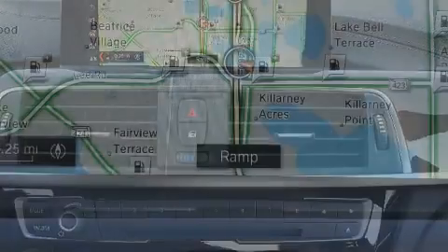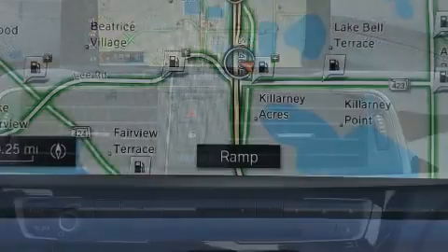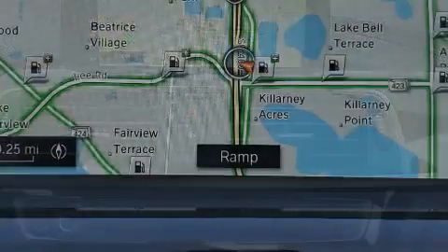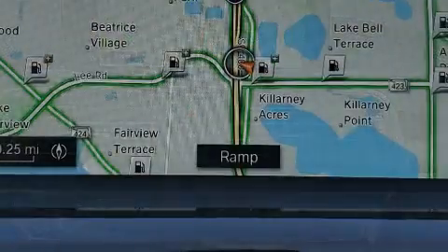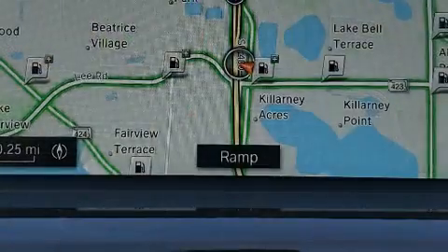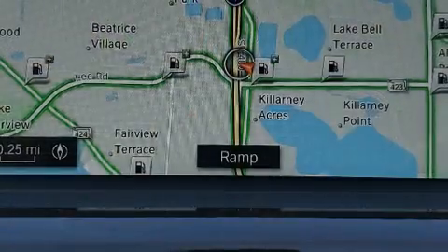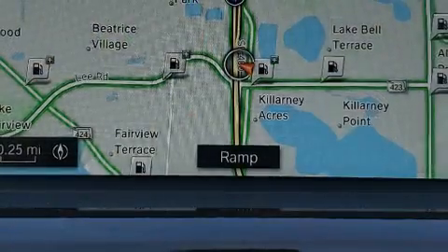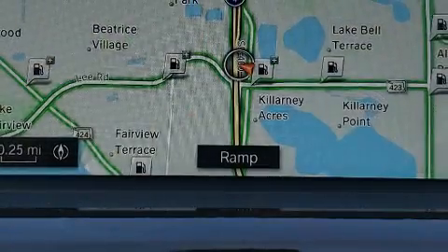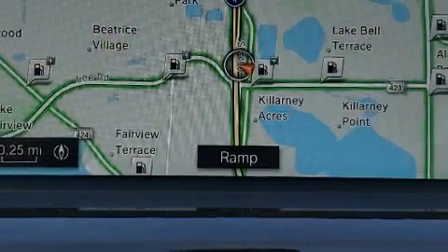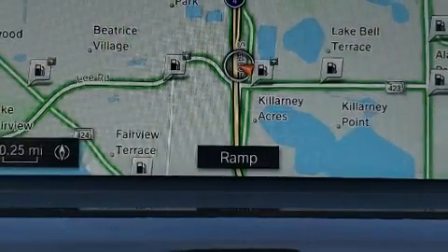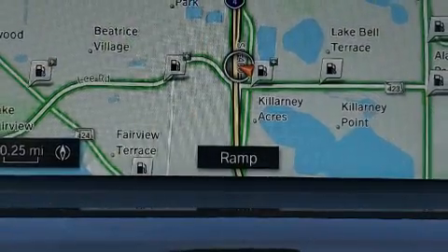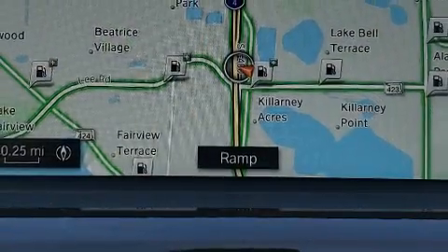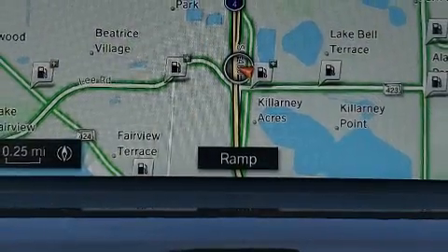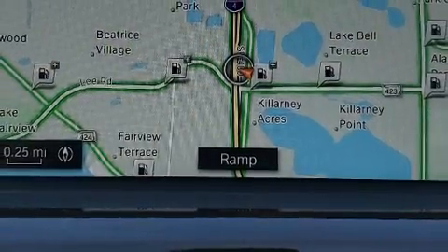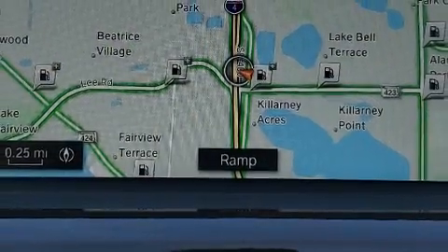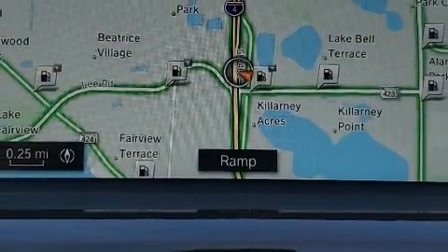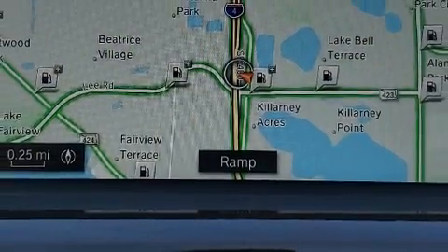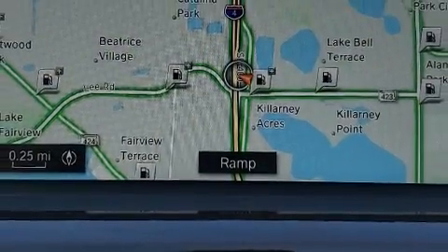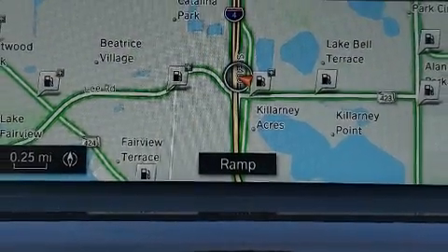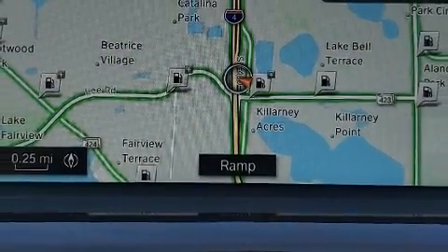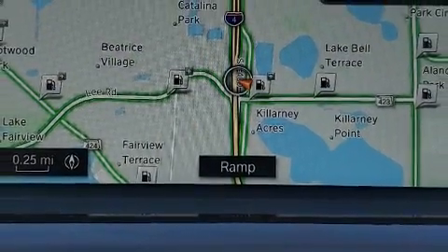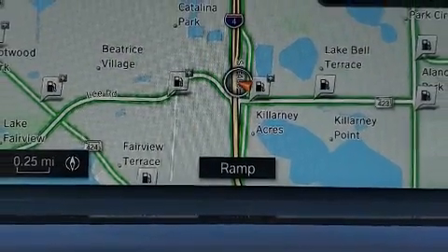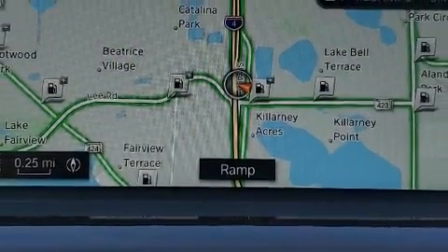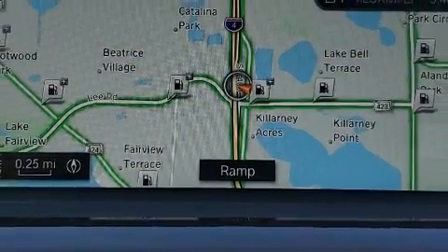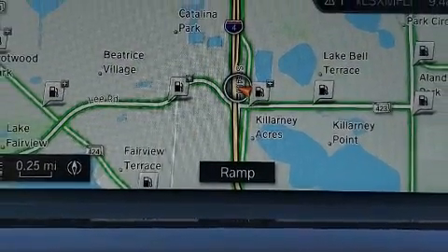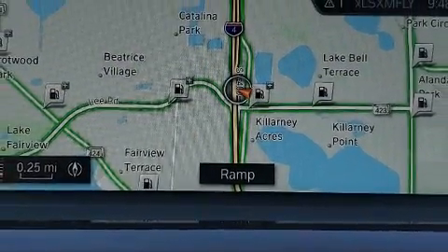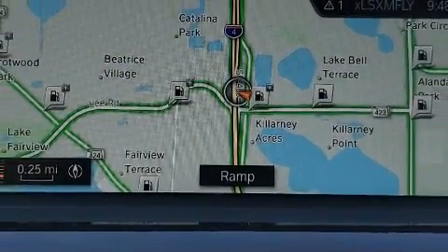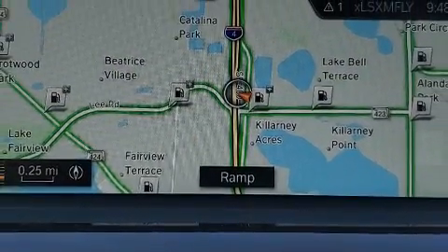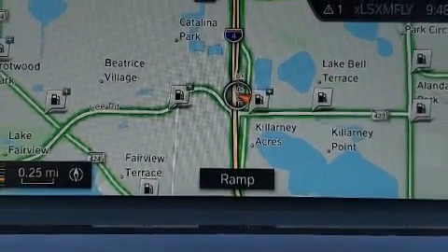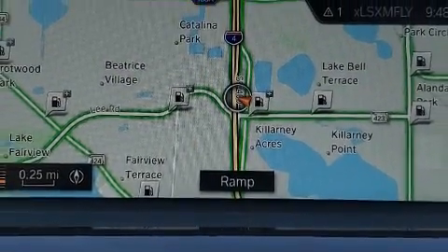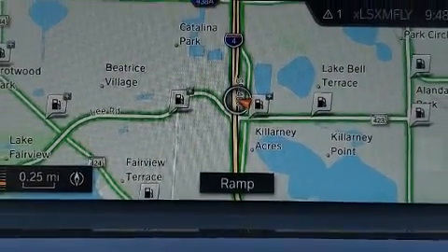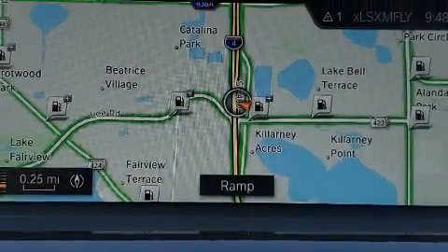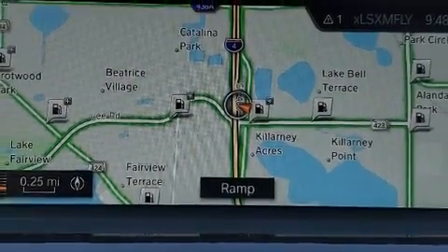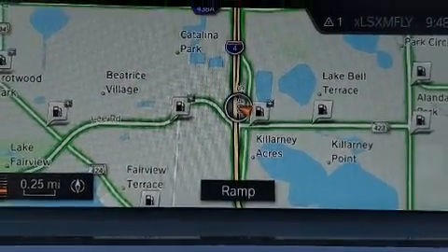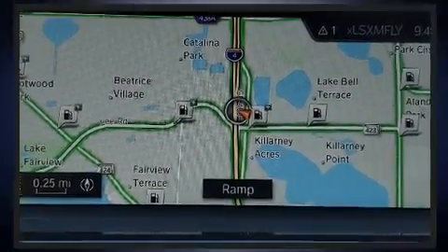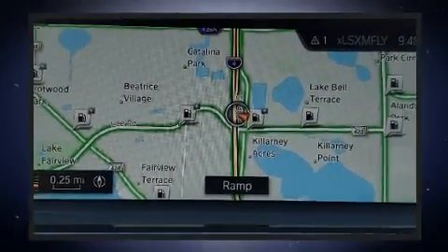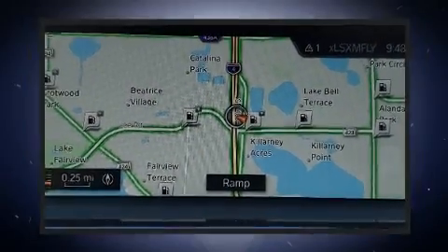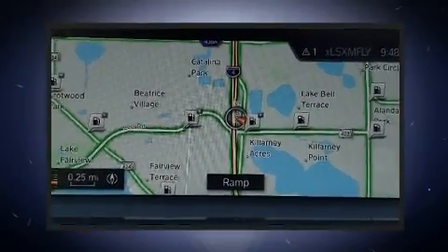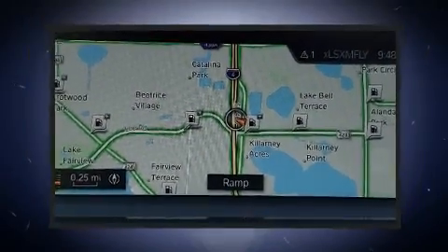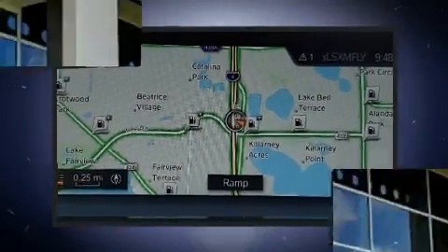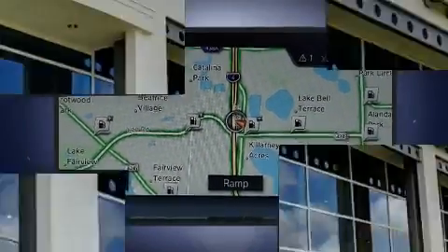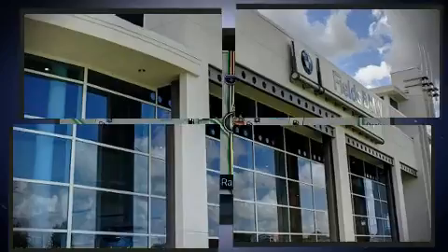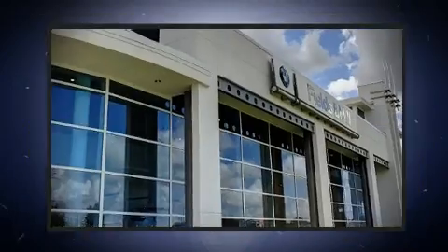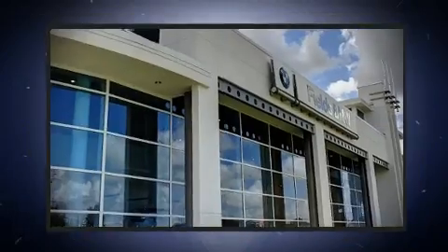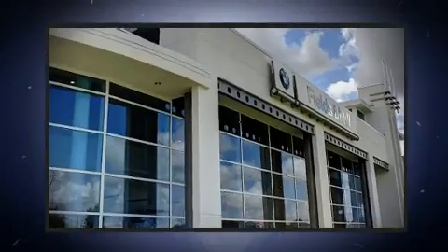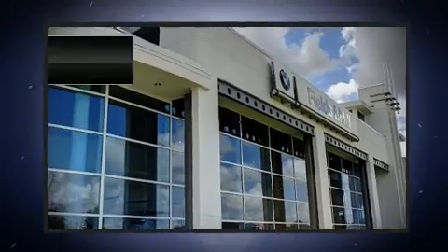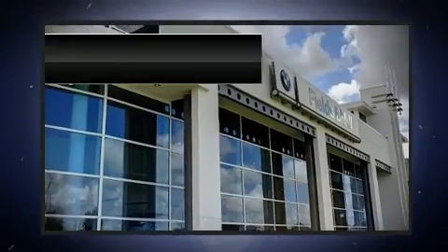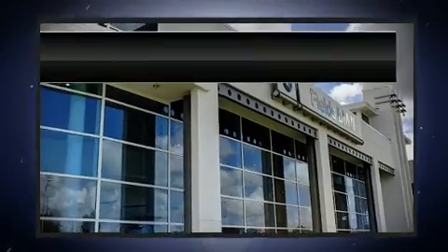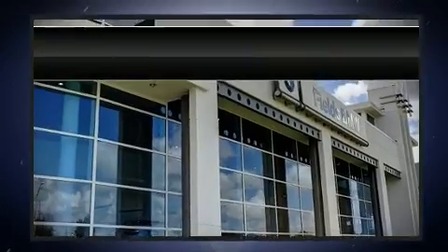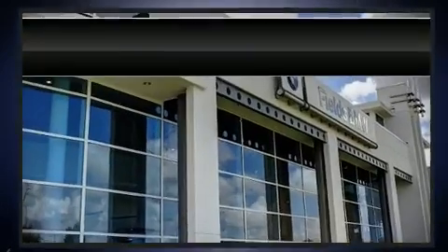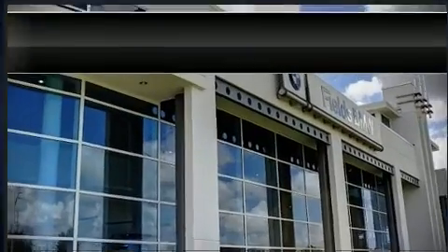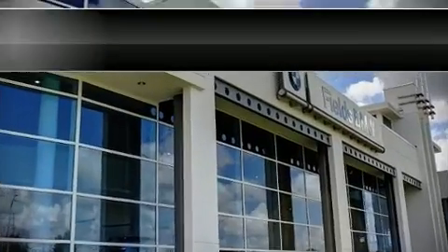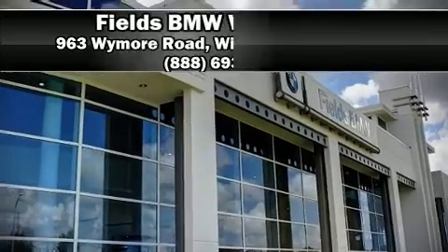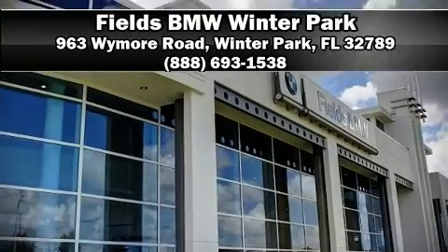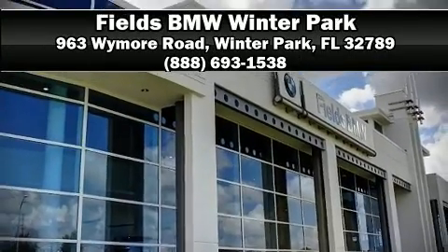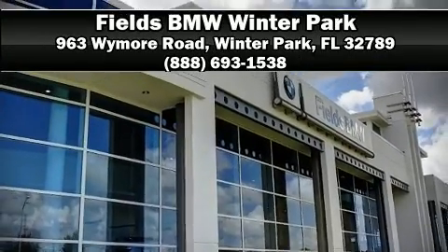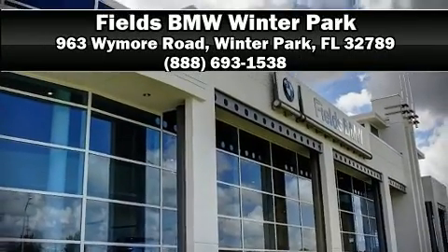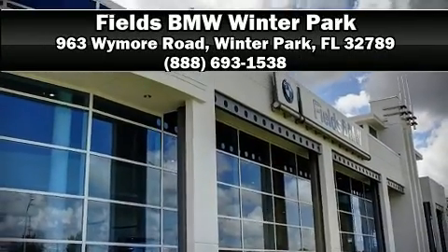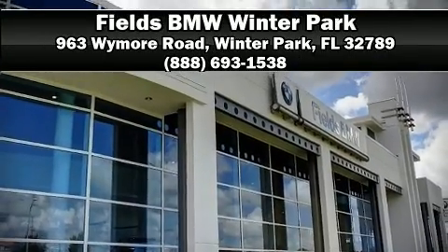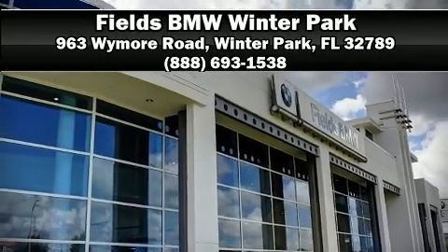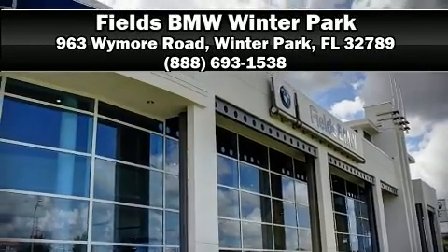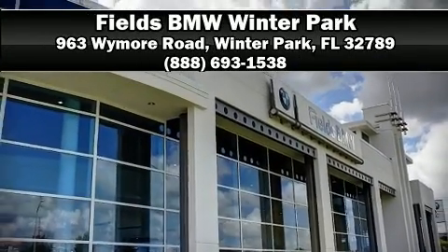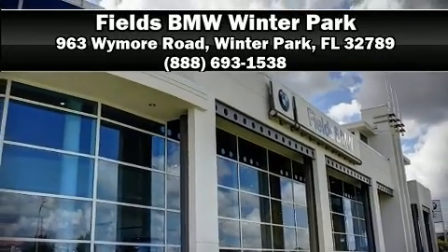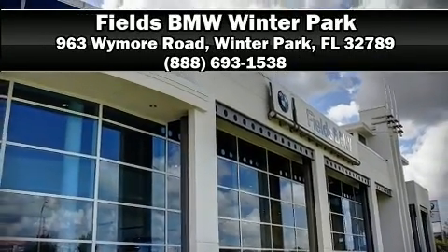It also arrives with a Carfax history report, providing you peace of mind with detailed information. Our knowledgeable sales staff is available to answer any questions that you might have — we are here to help you.